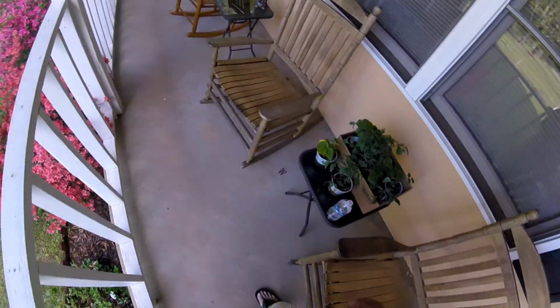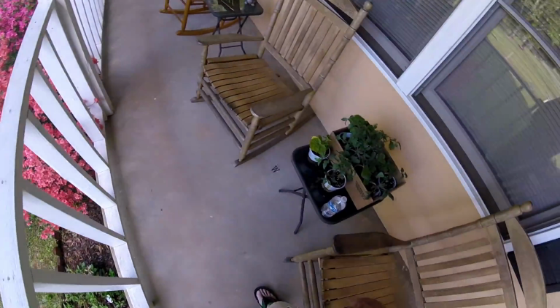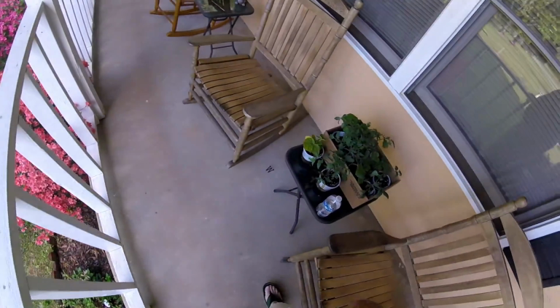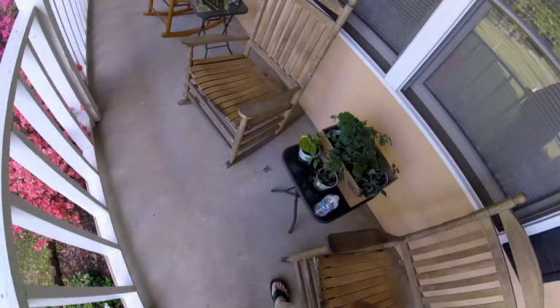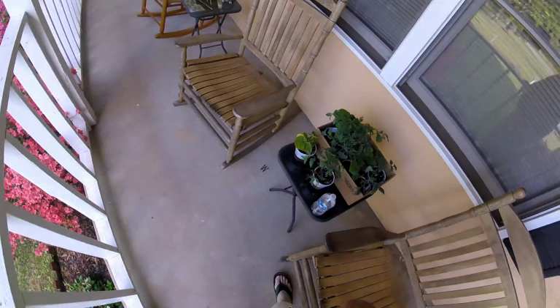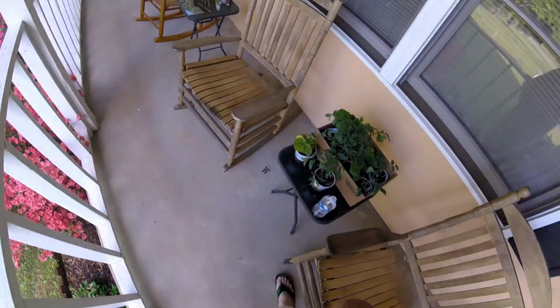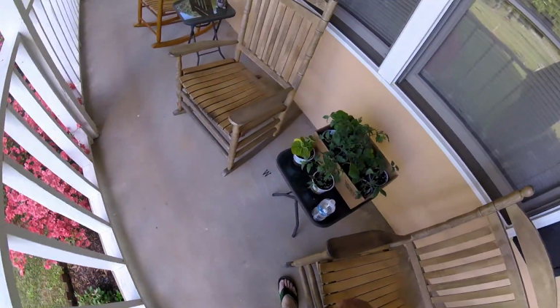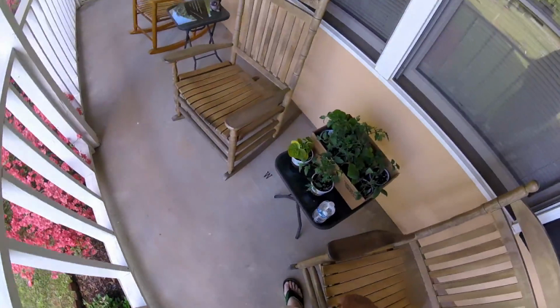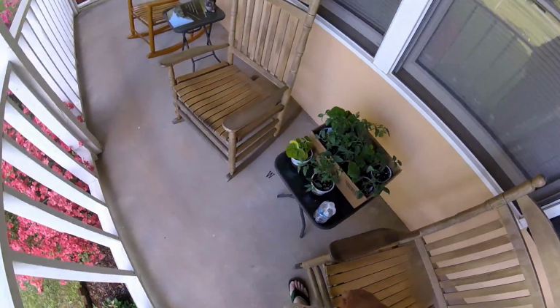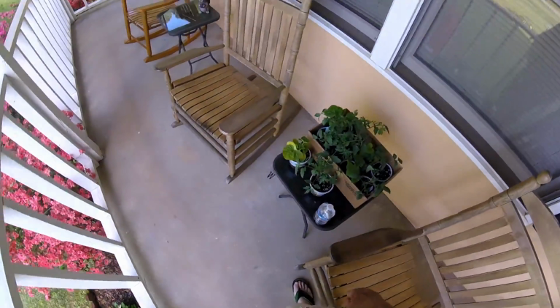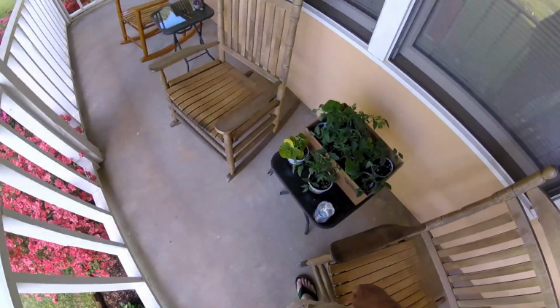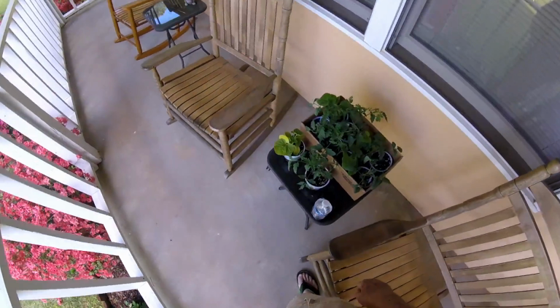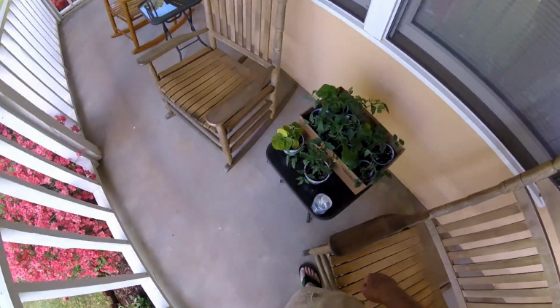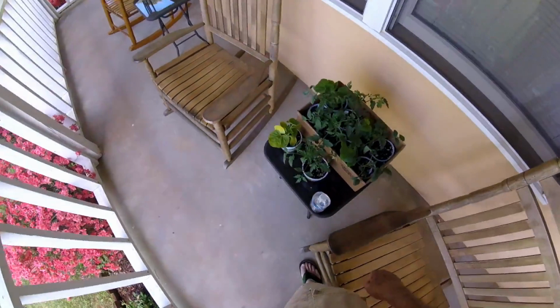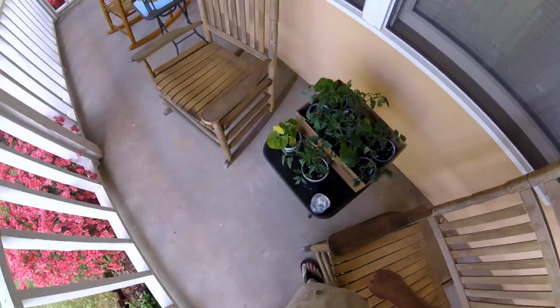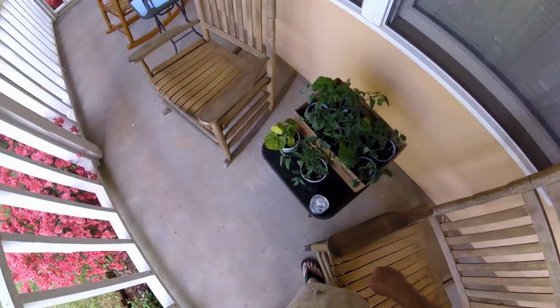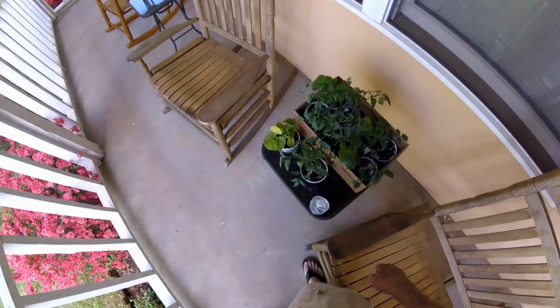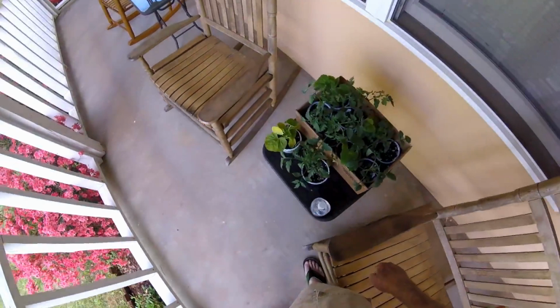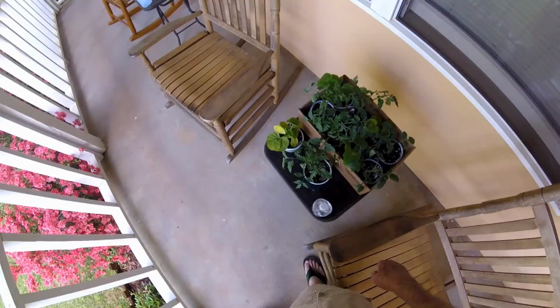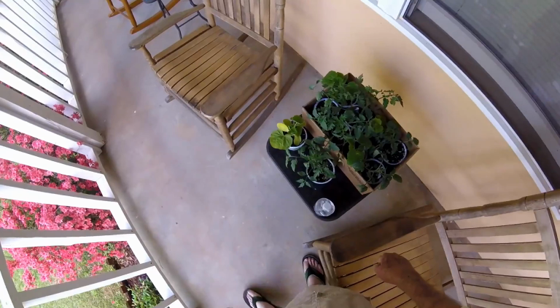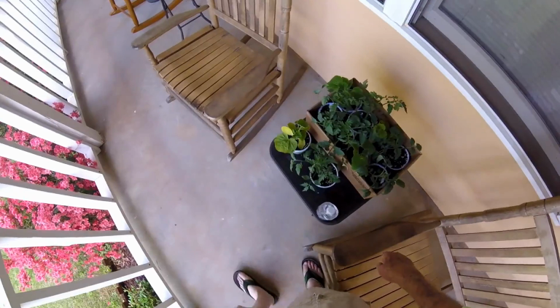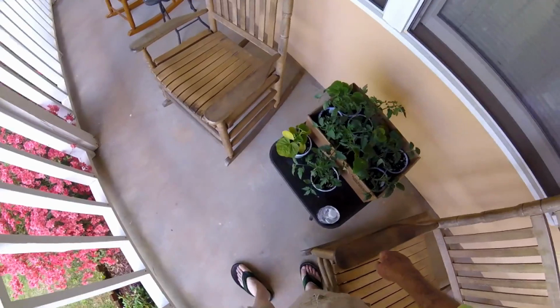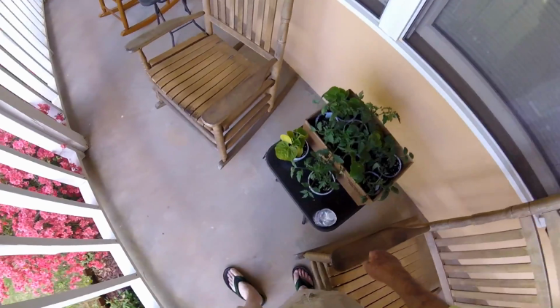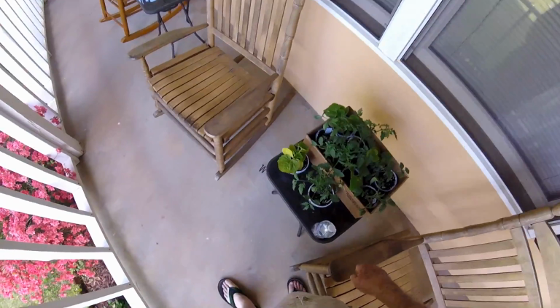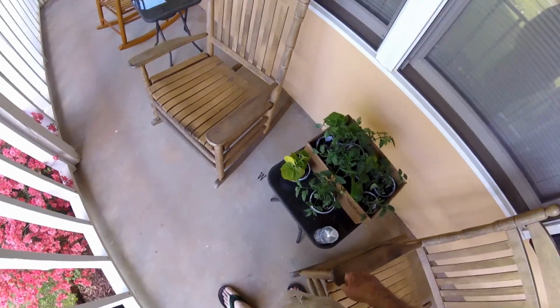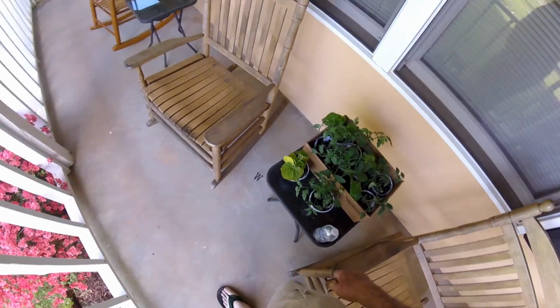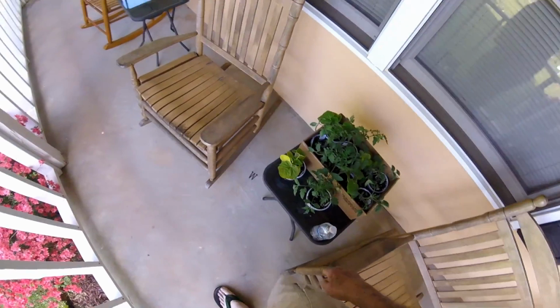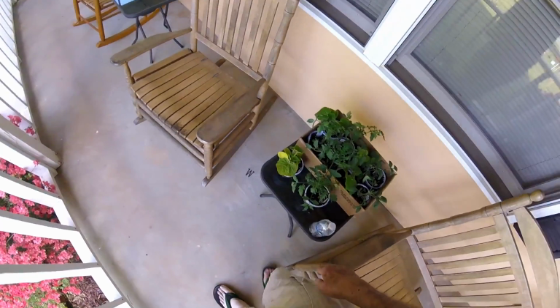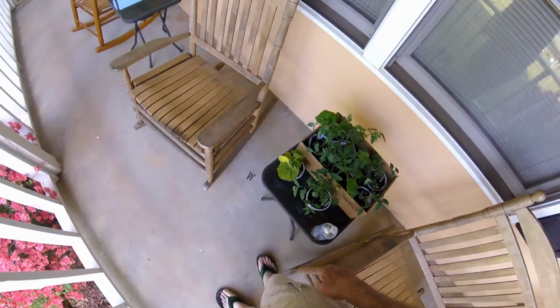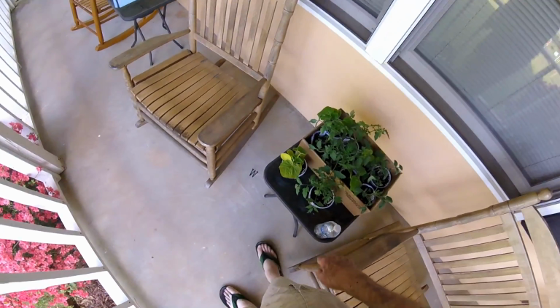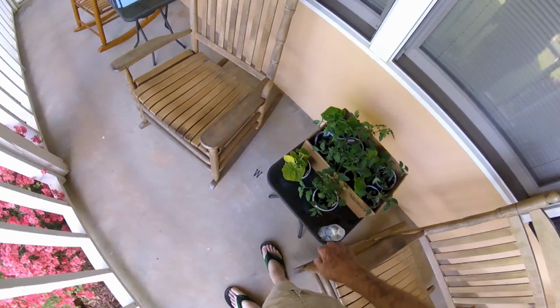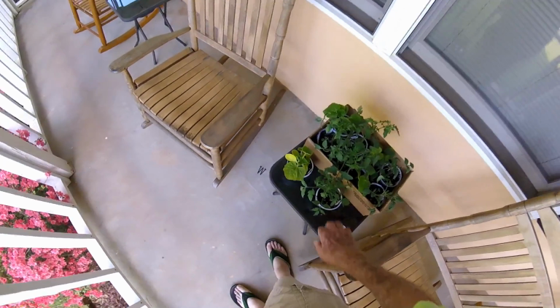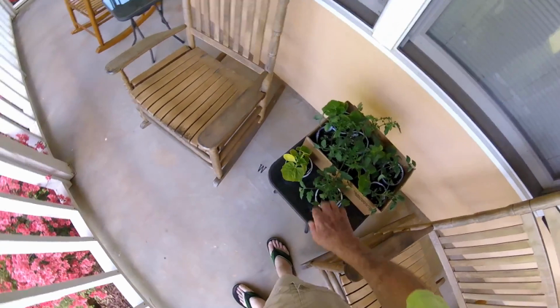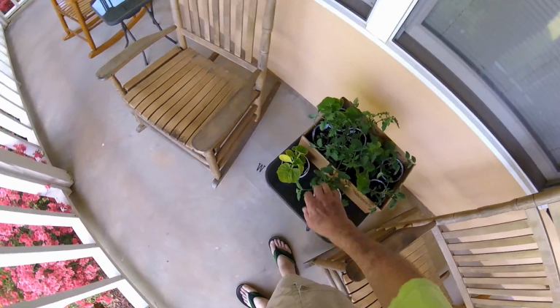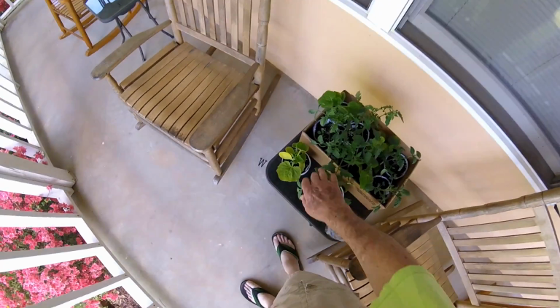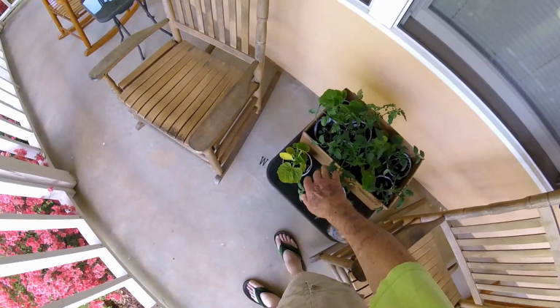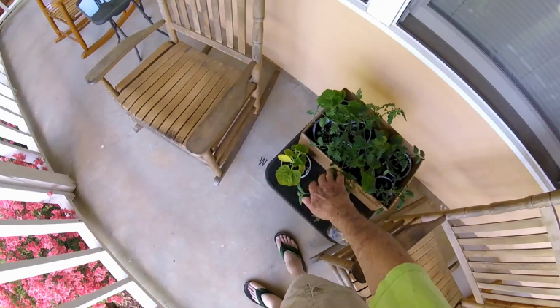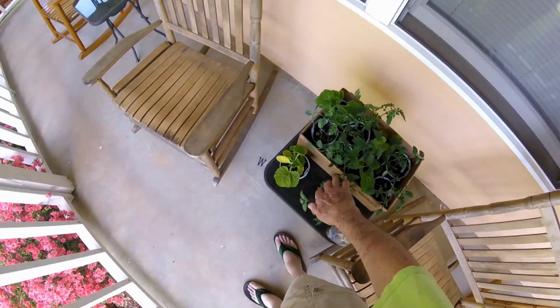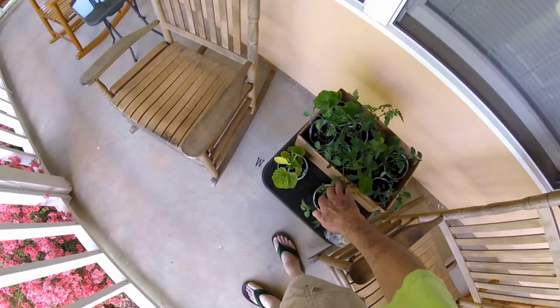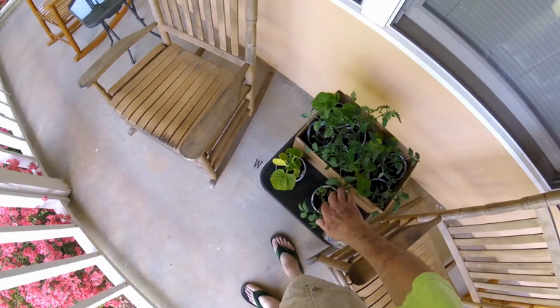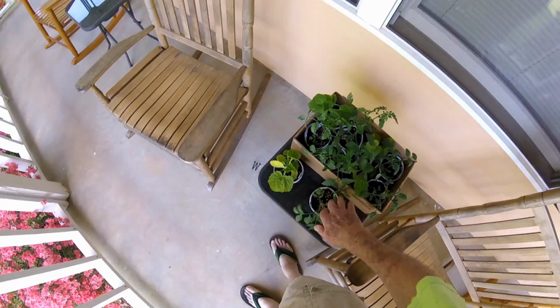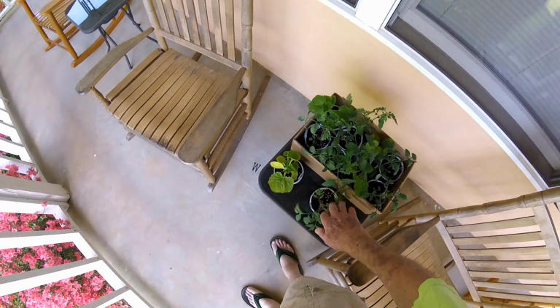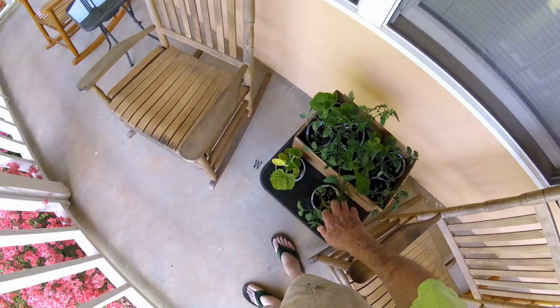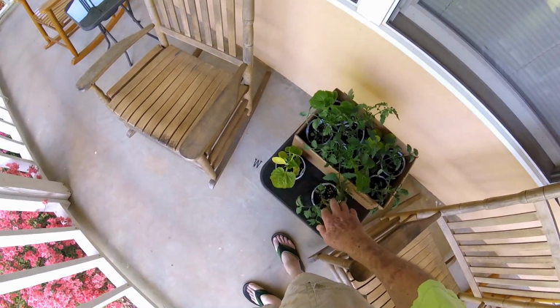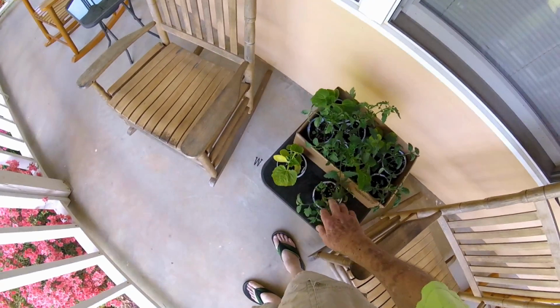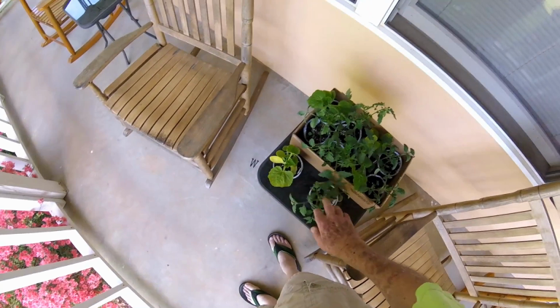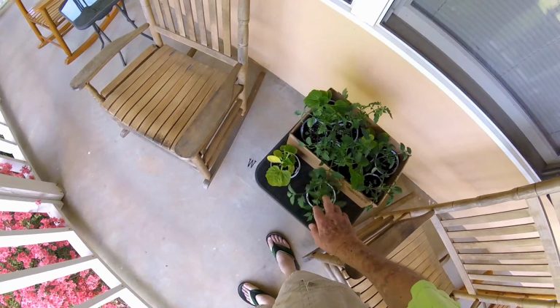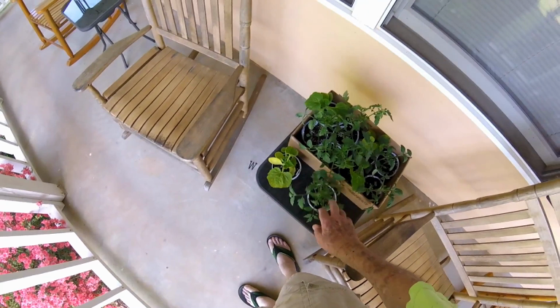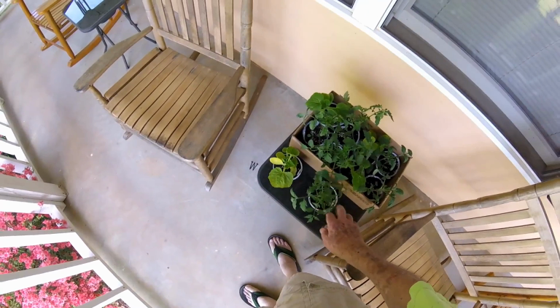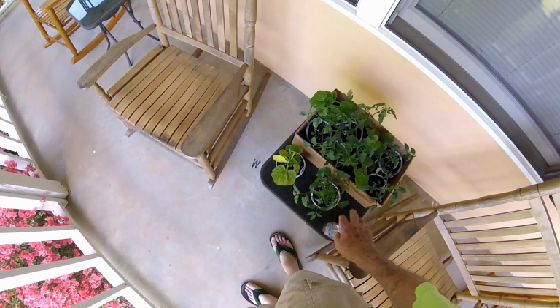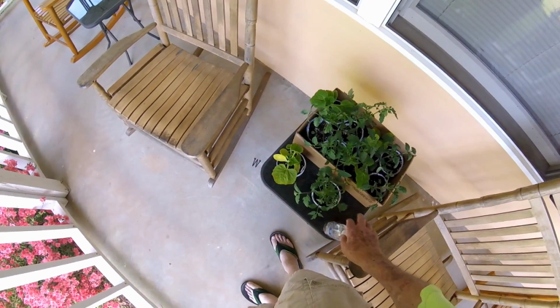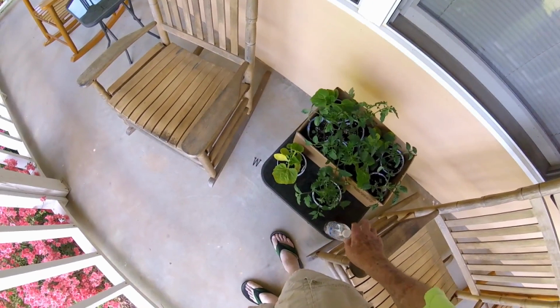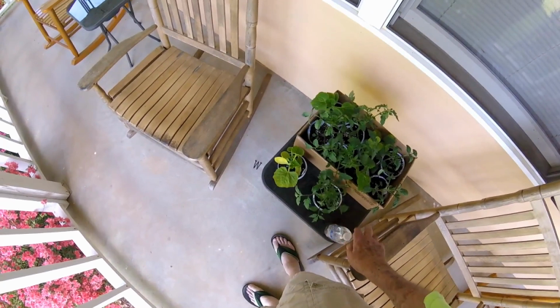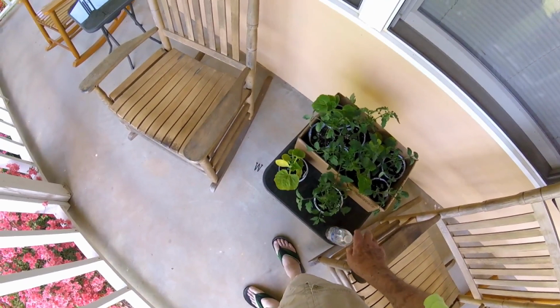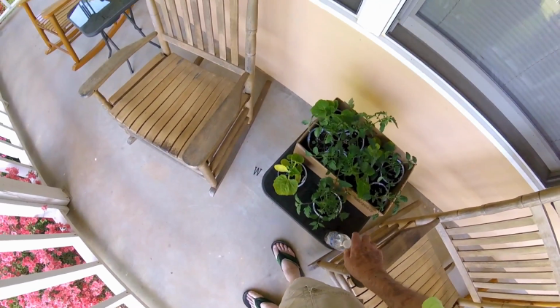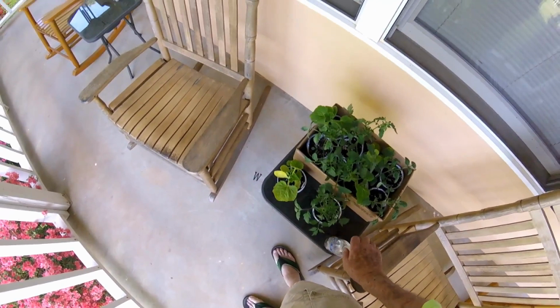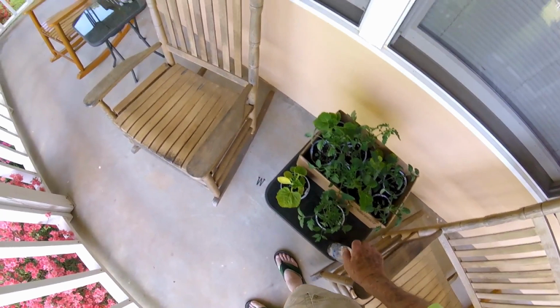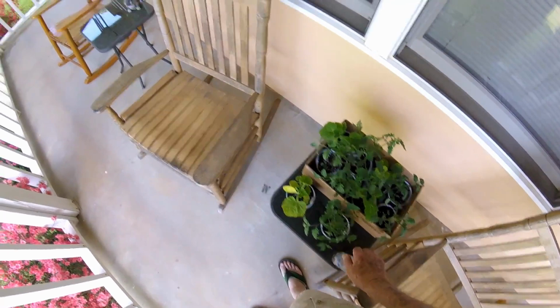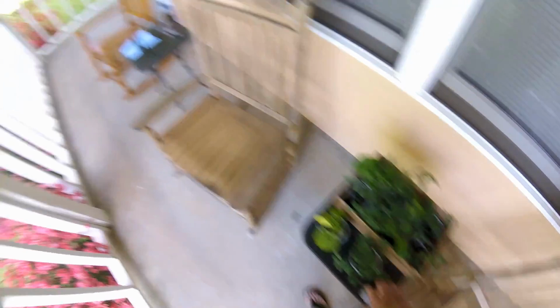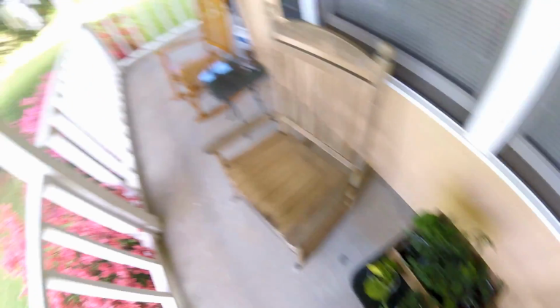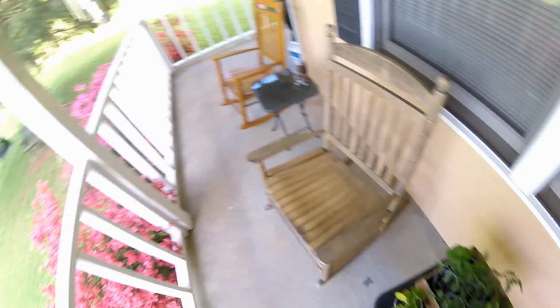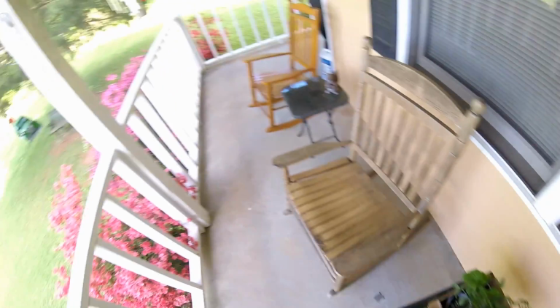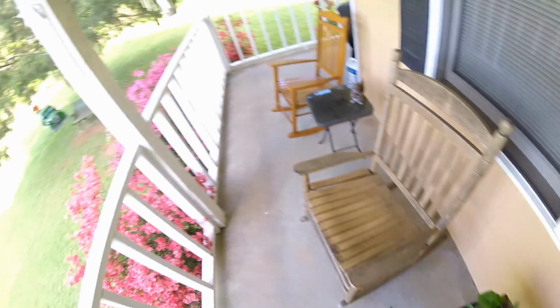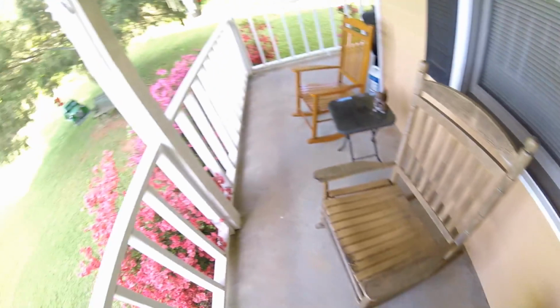Went to the store and got me some tomato plants. Got to put them out in the next few days. A couple squash plants.